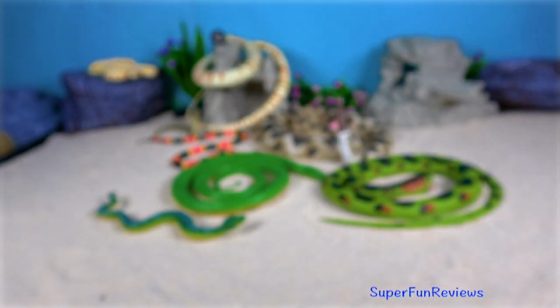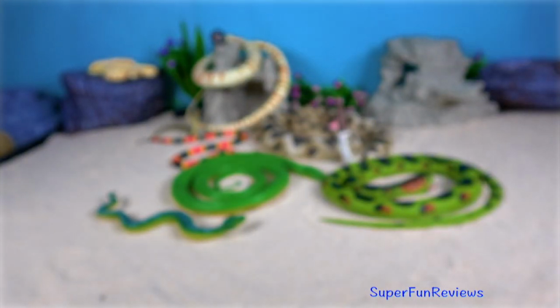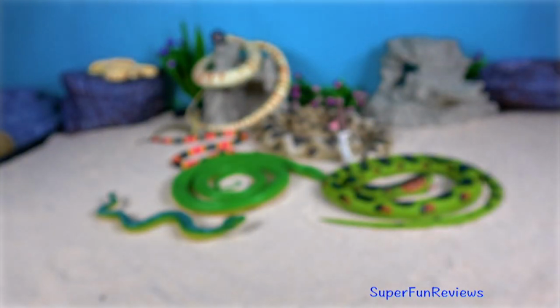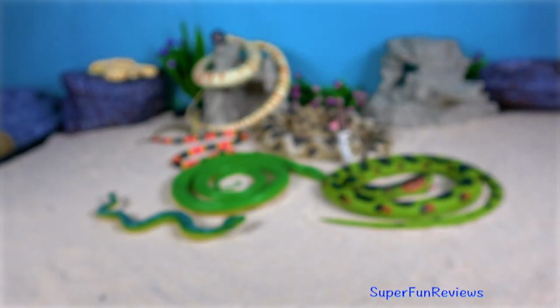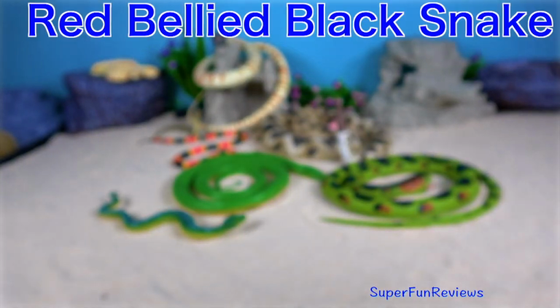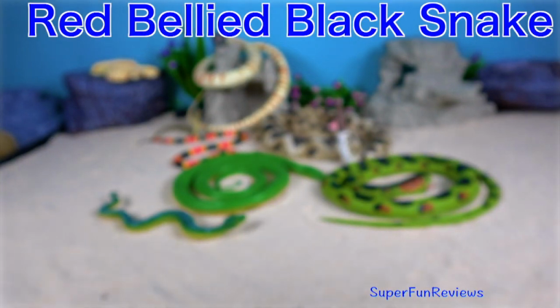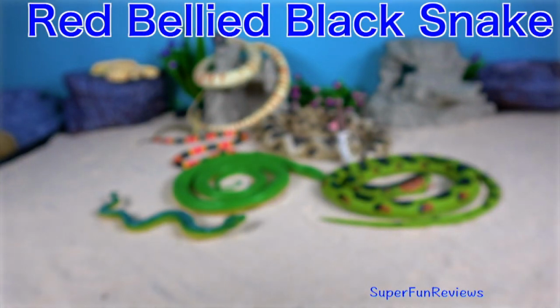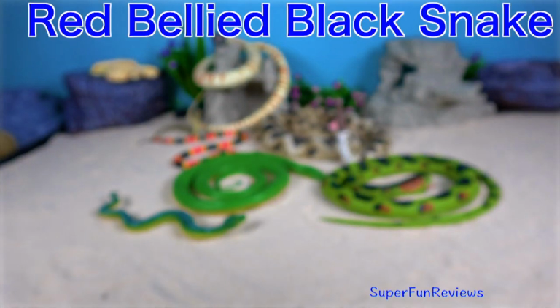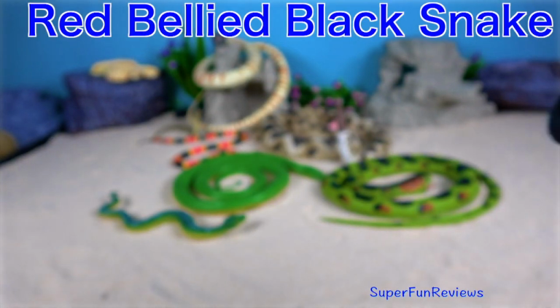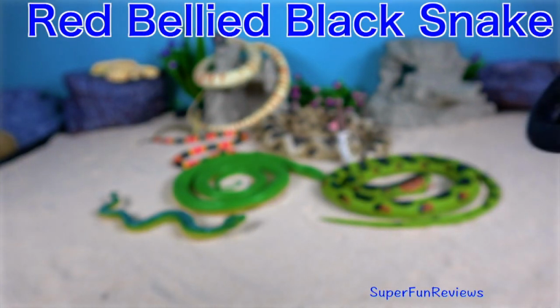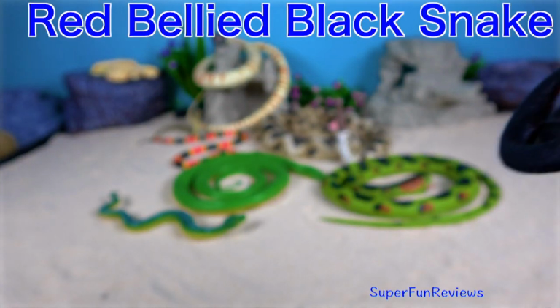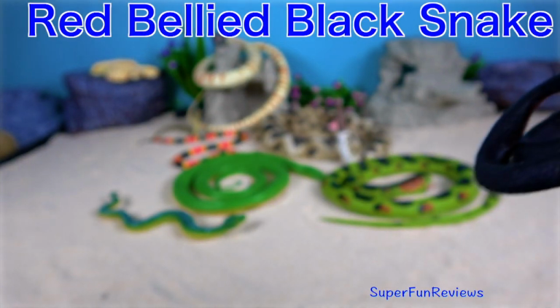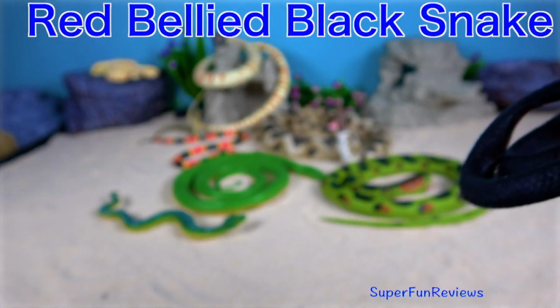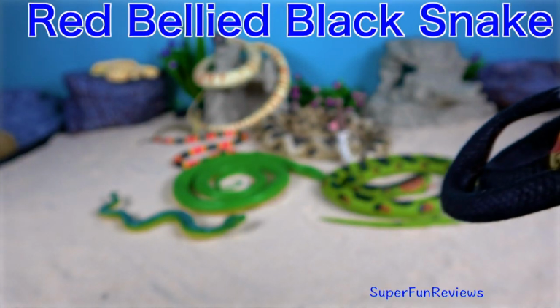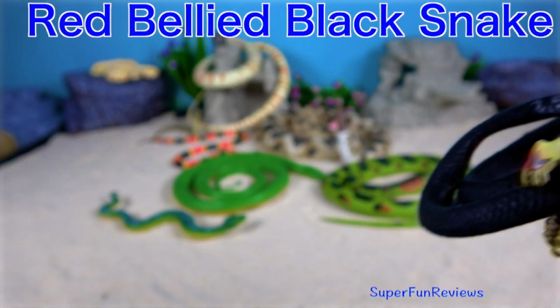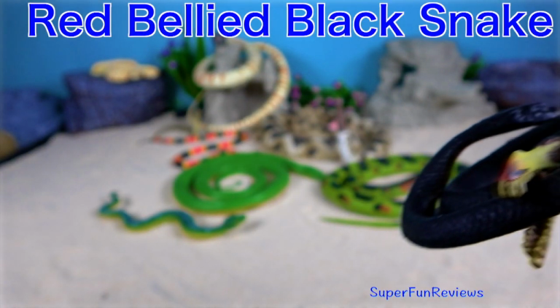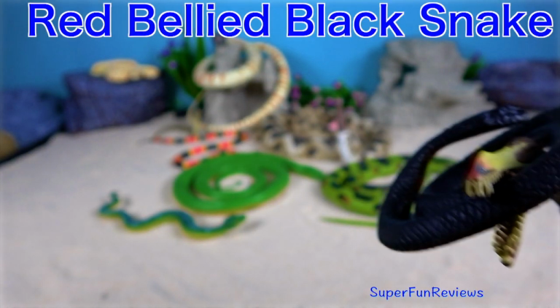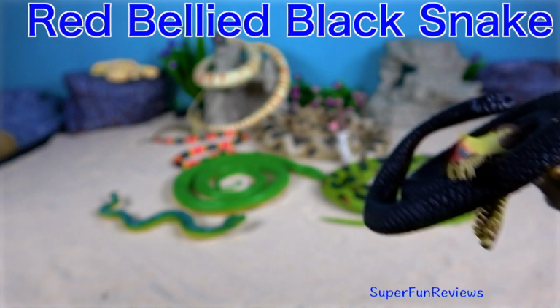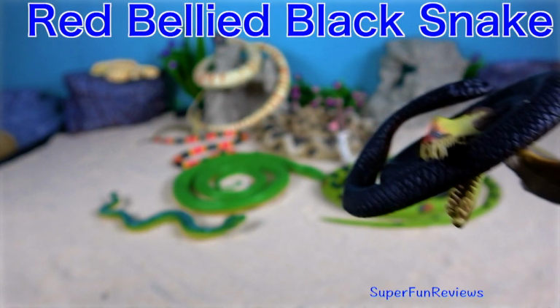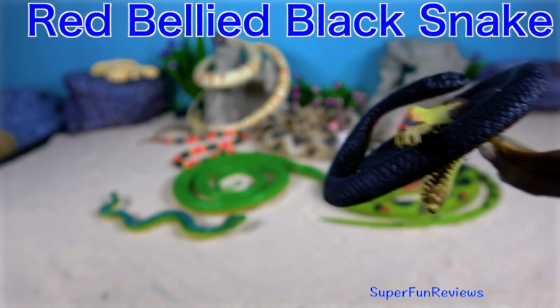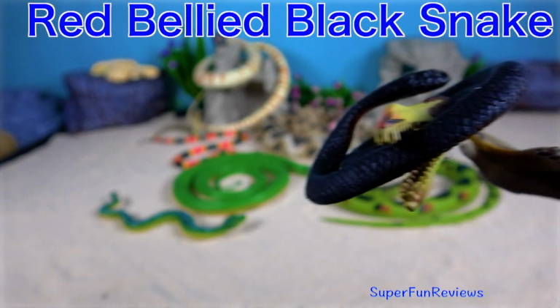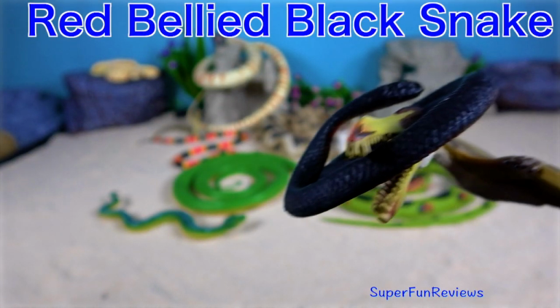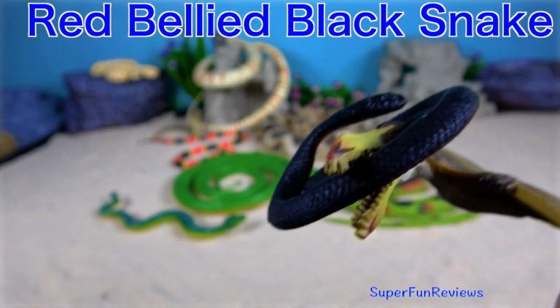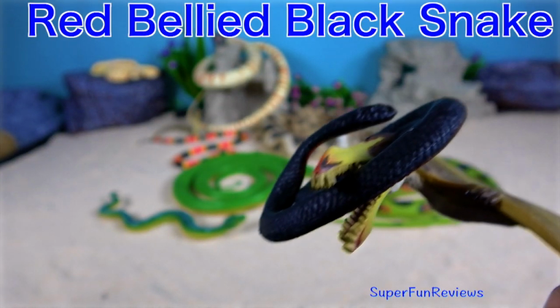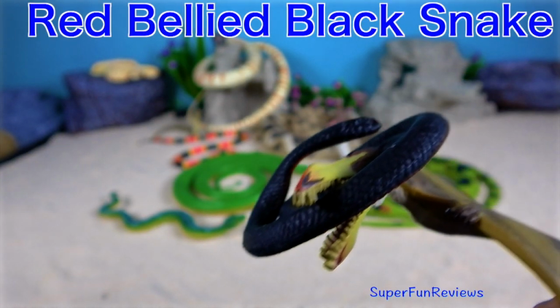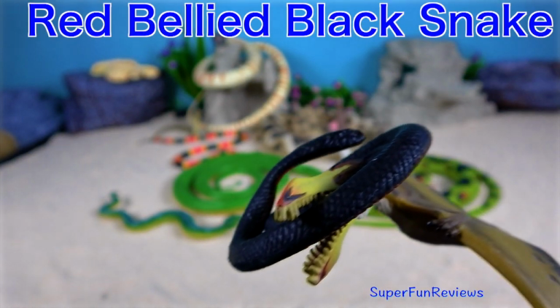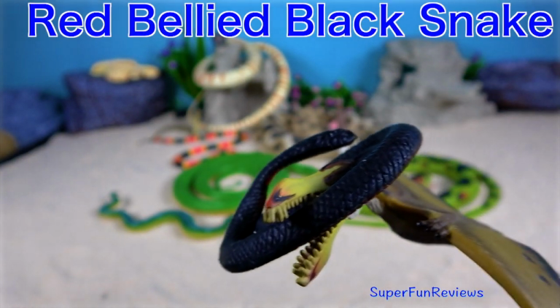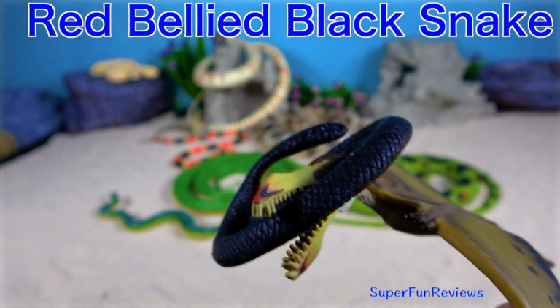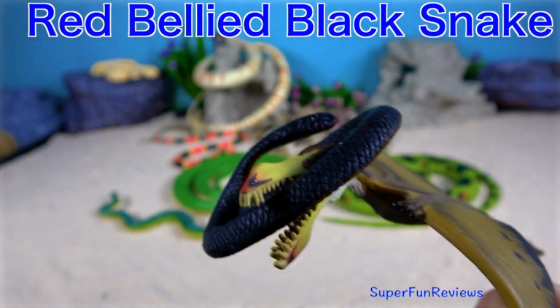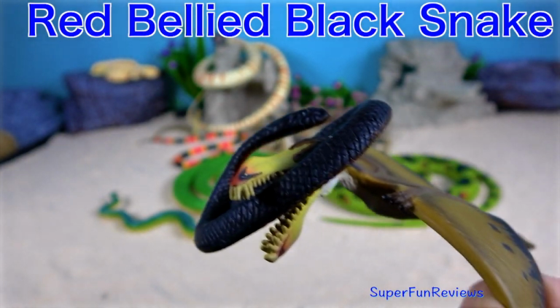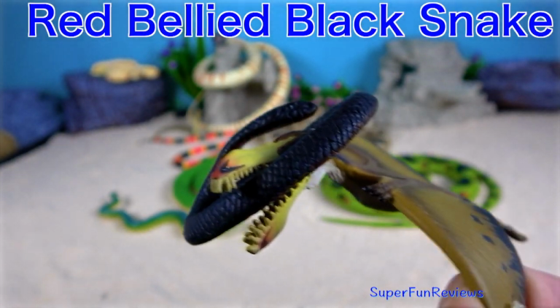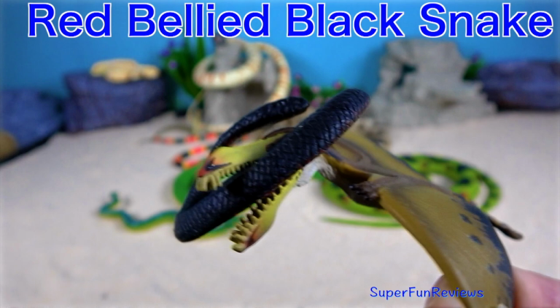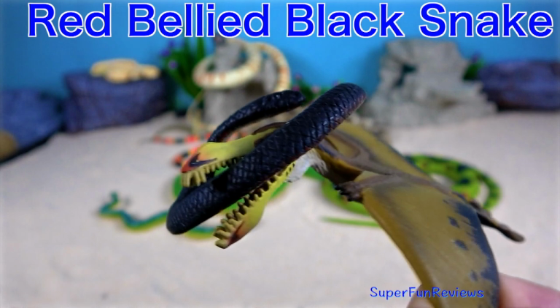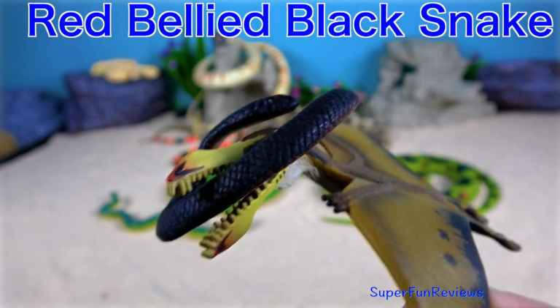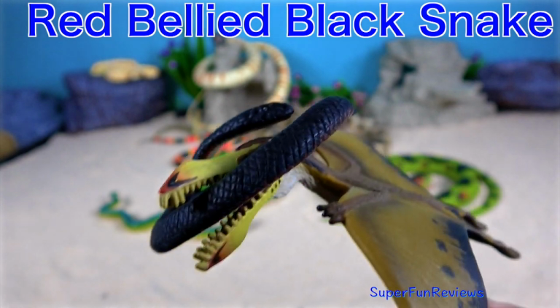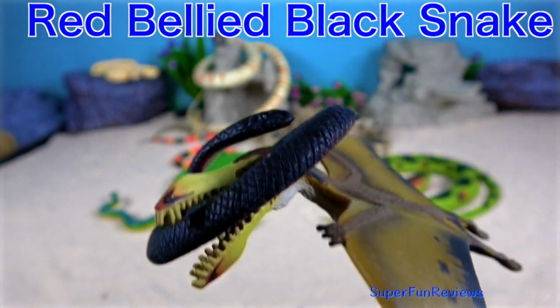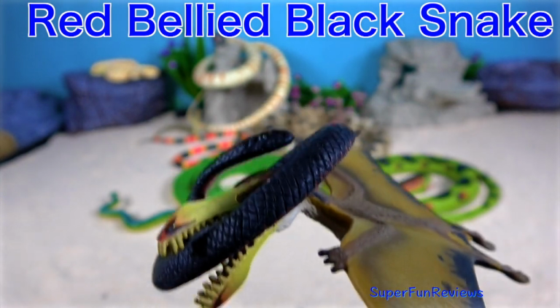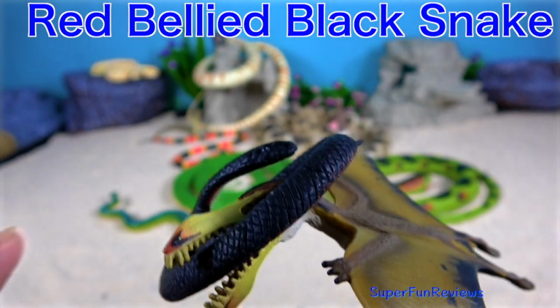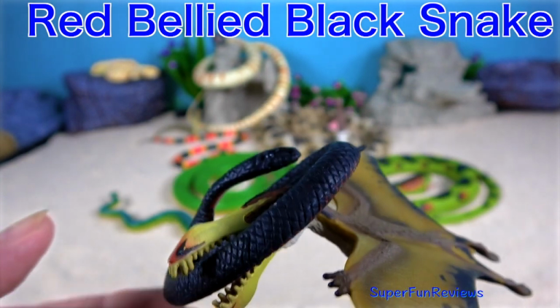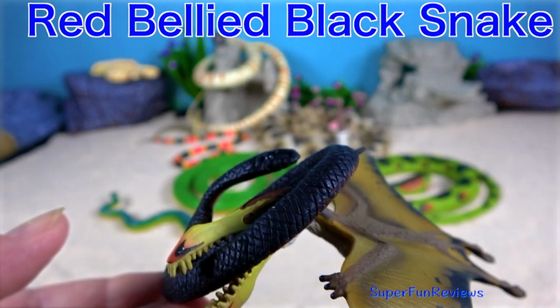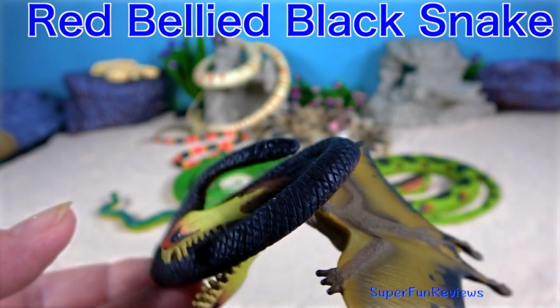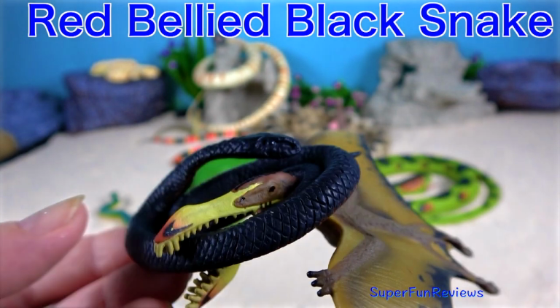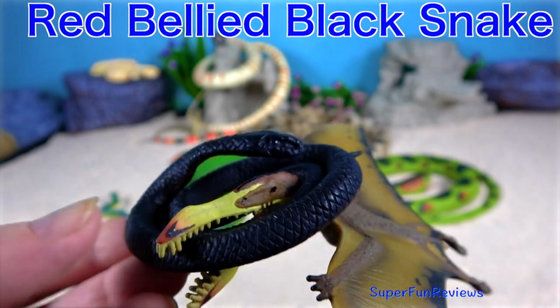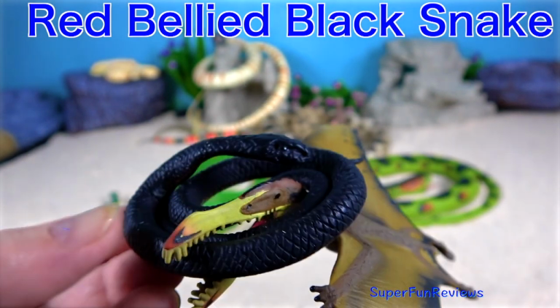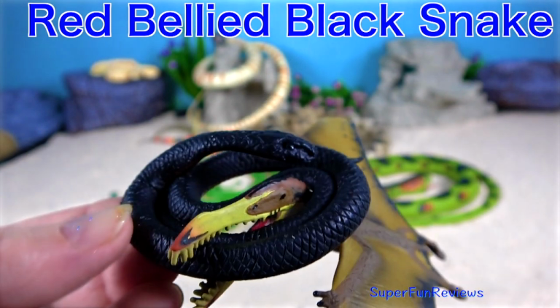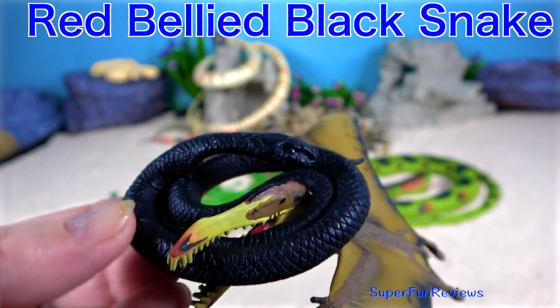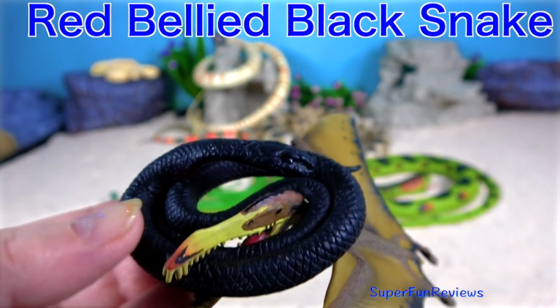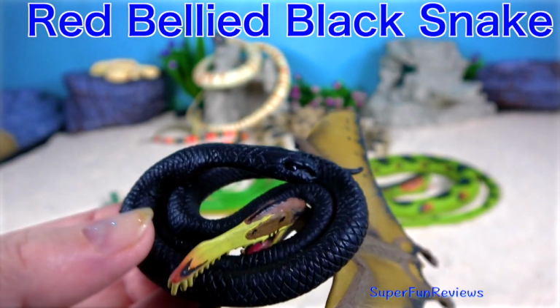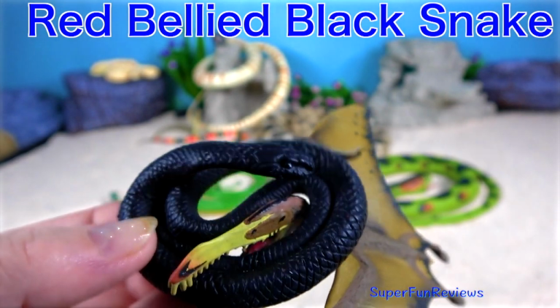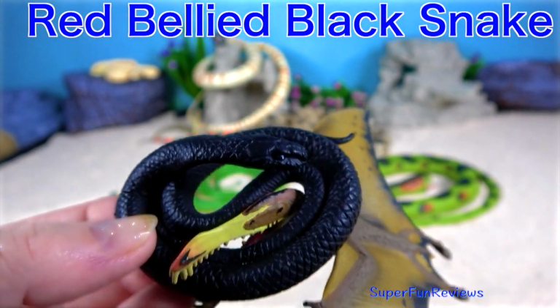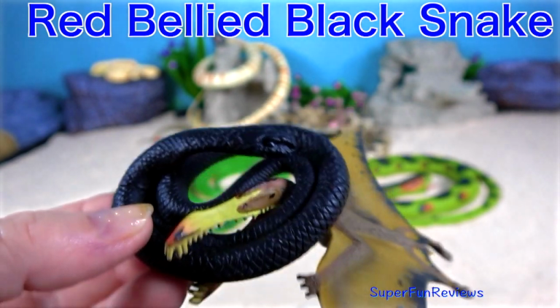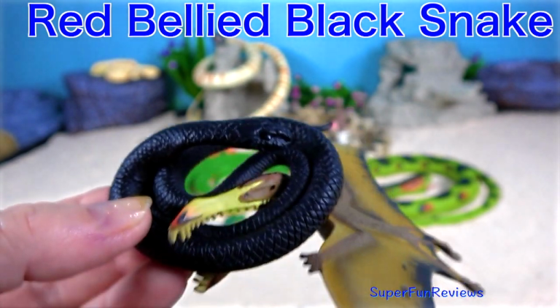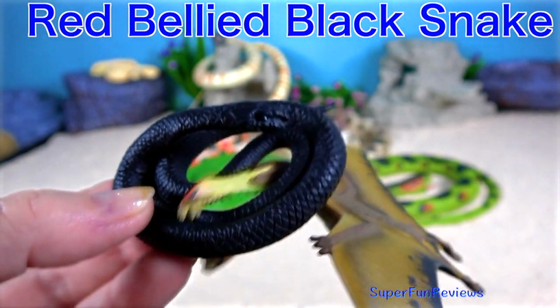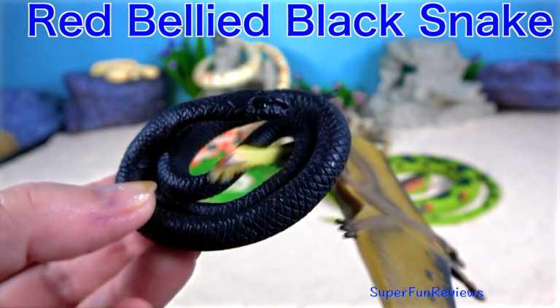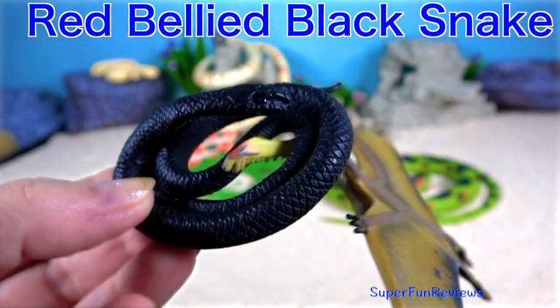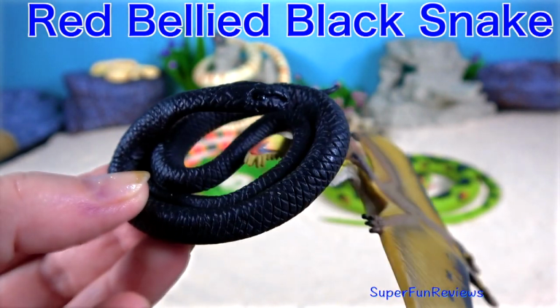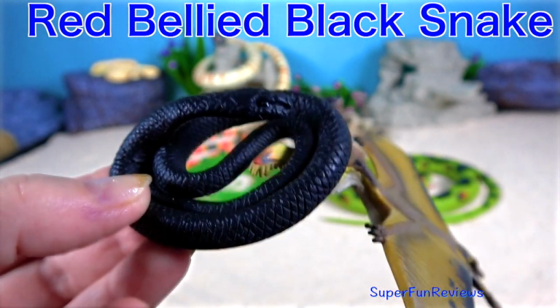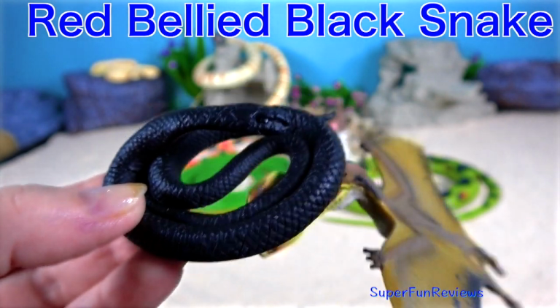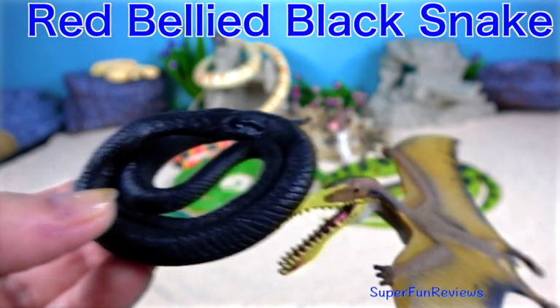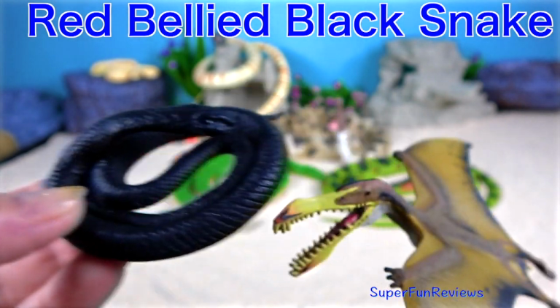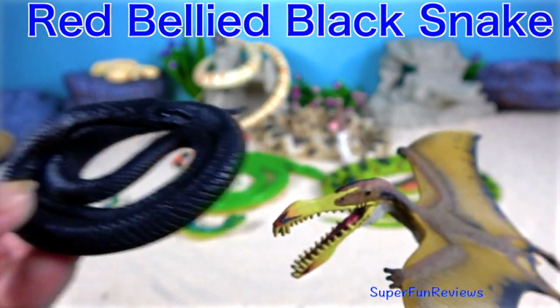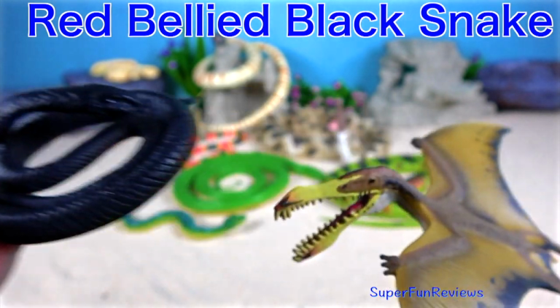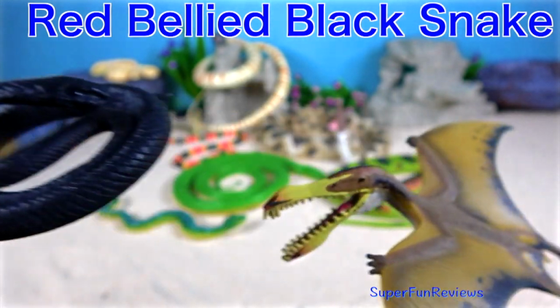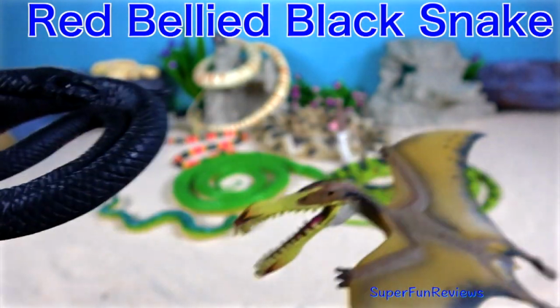The red belly flag snake. If you look closely underneath, you'll see it has a red belly.